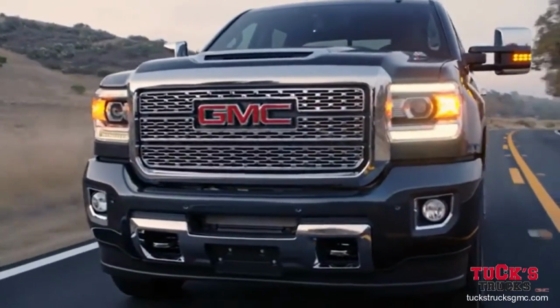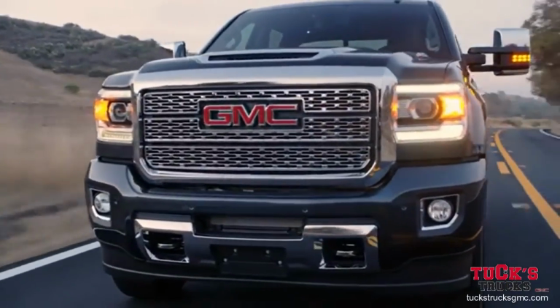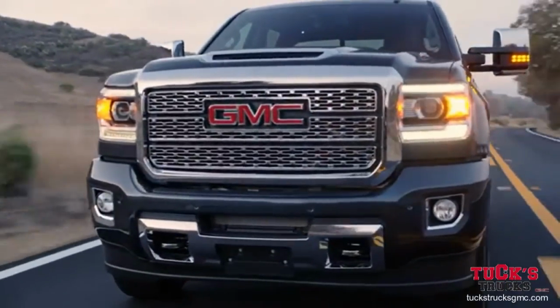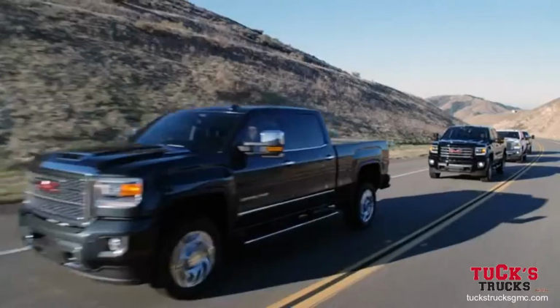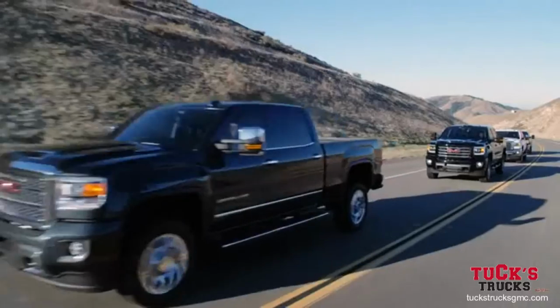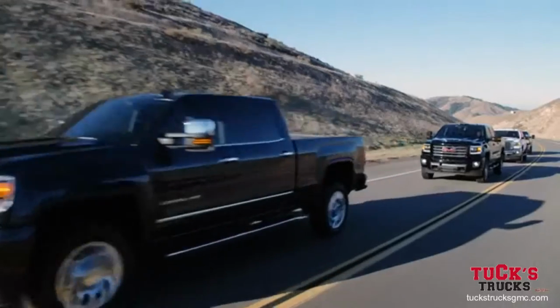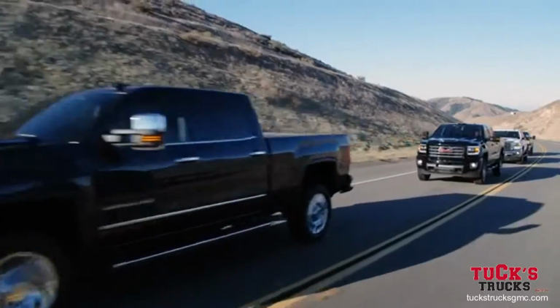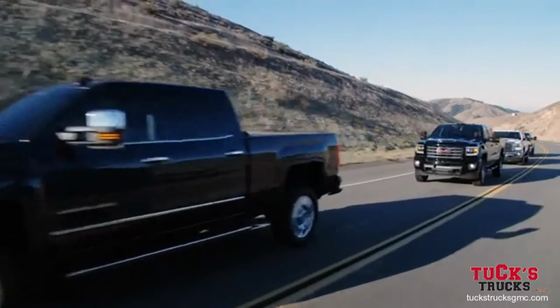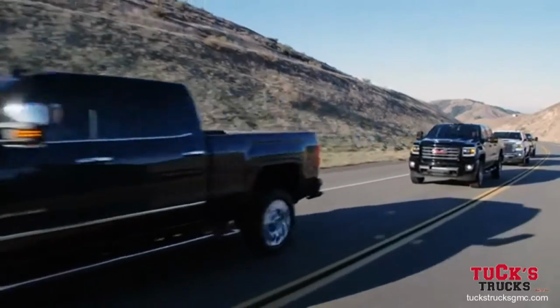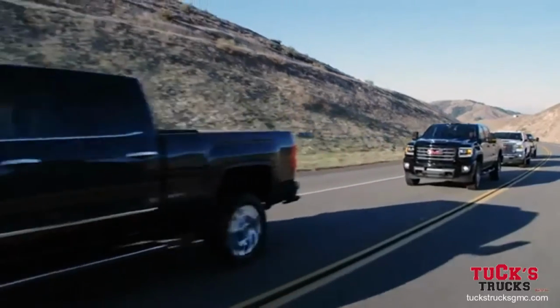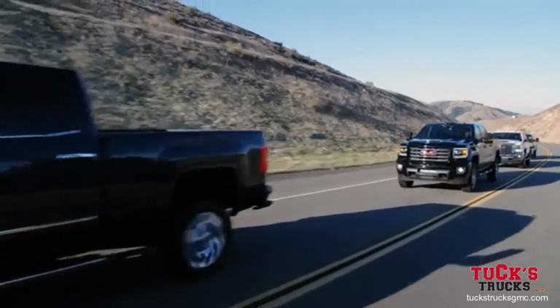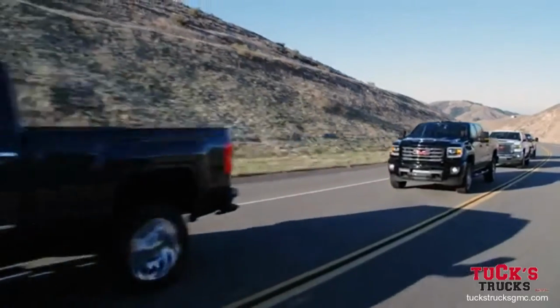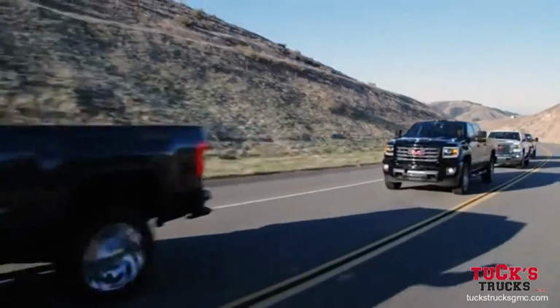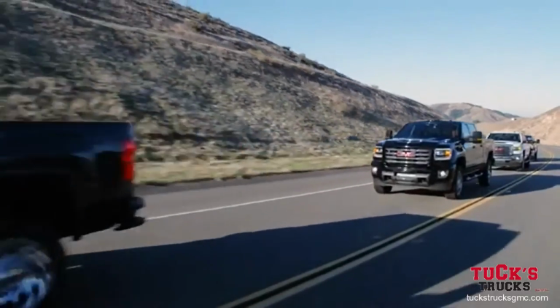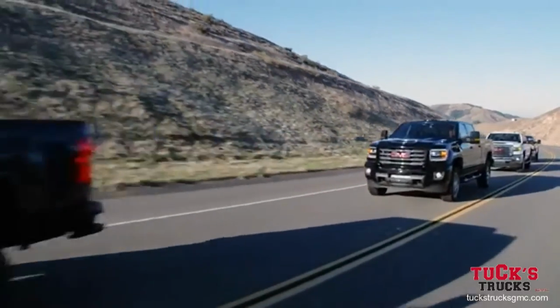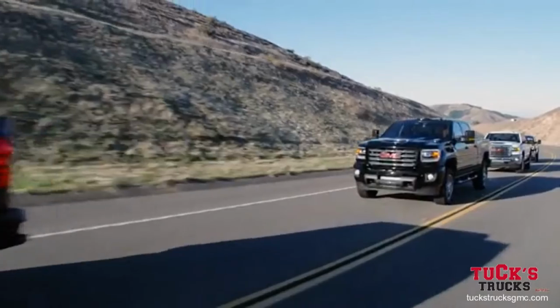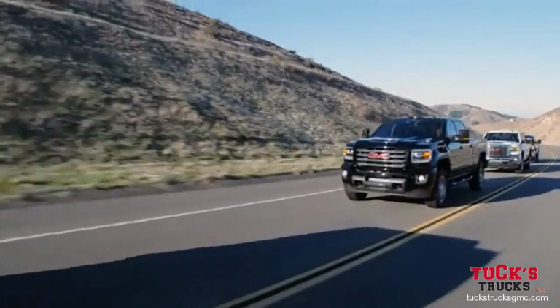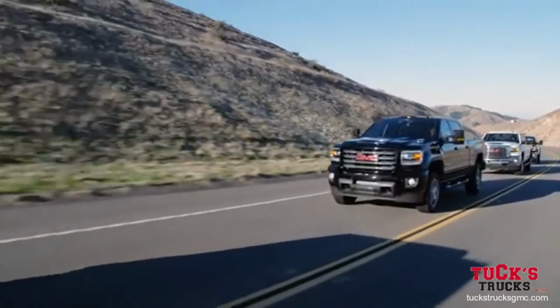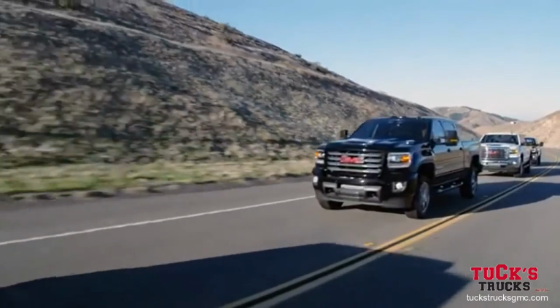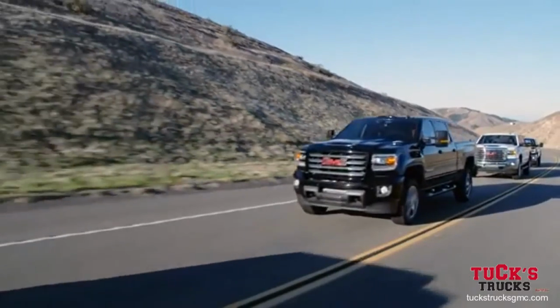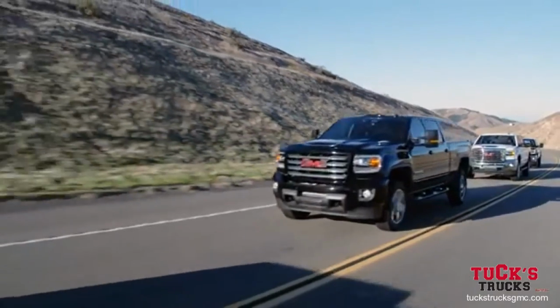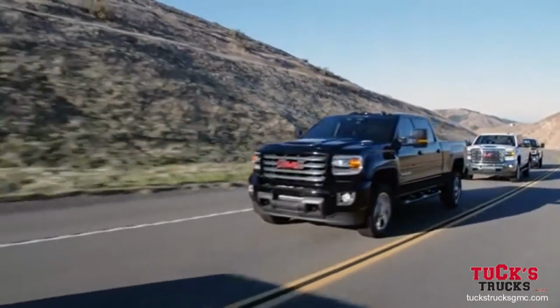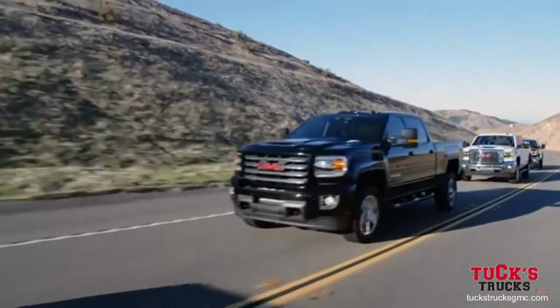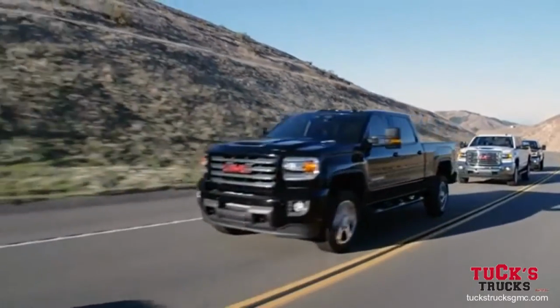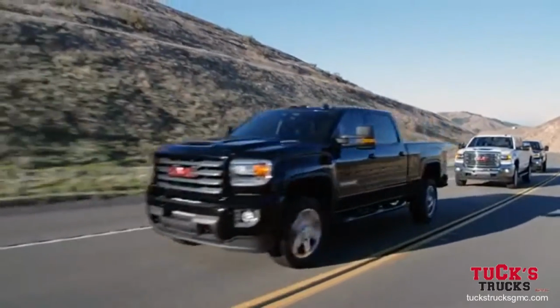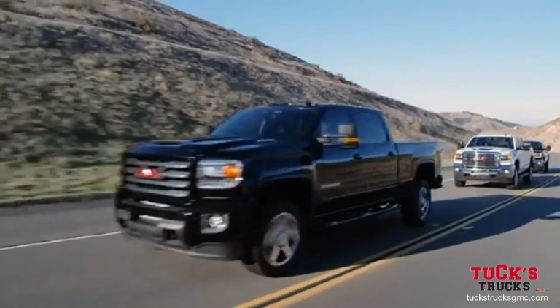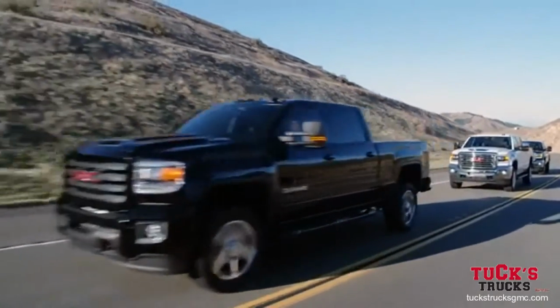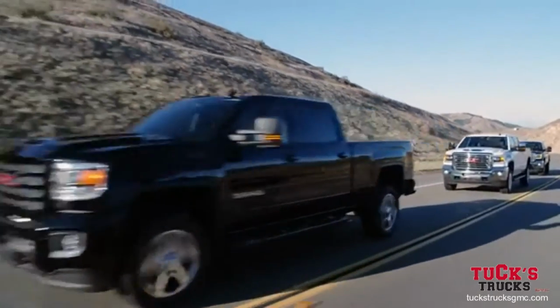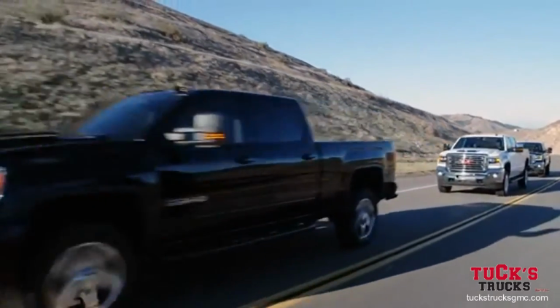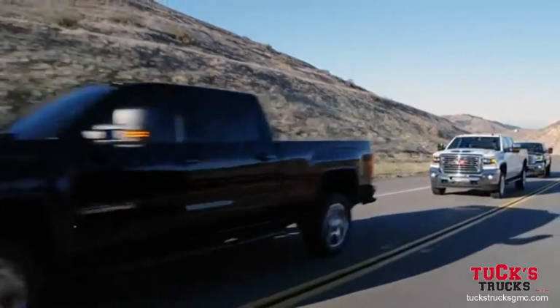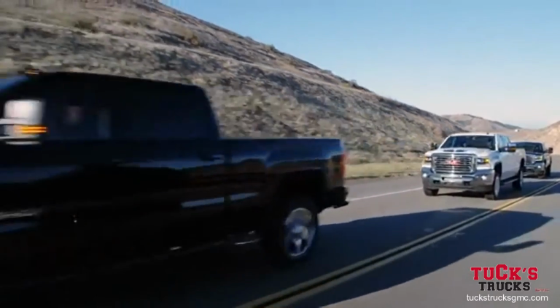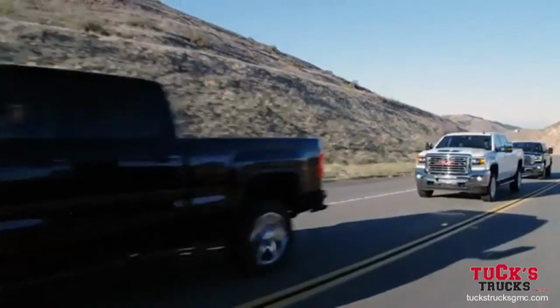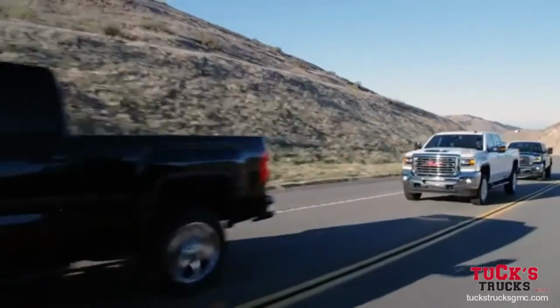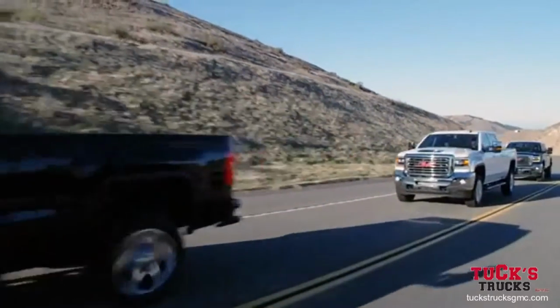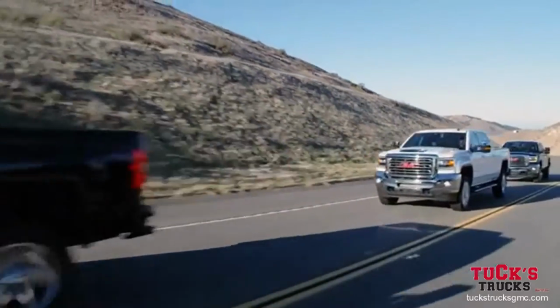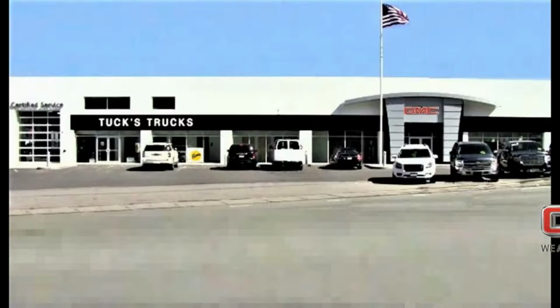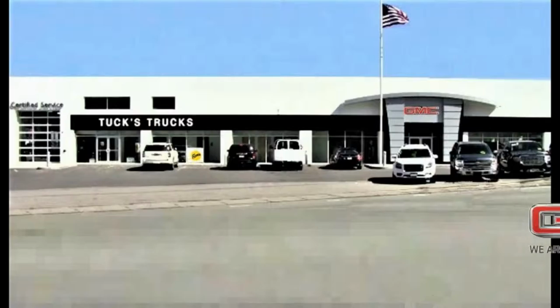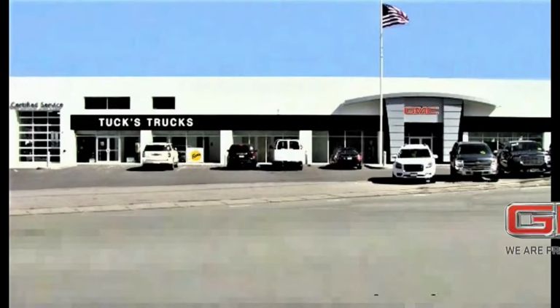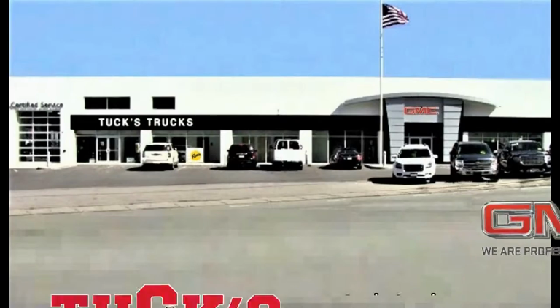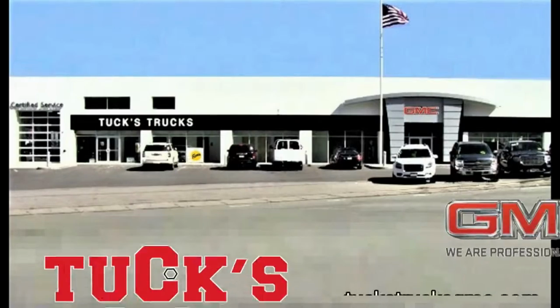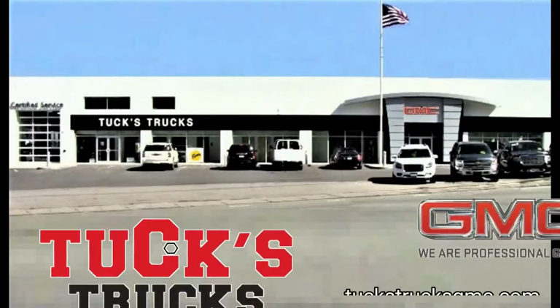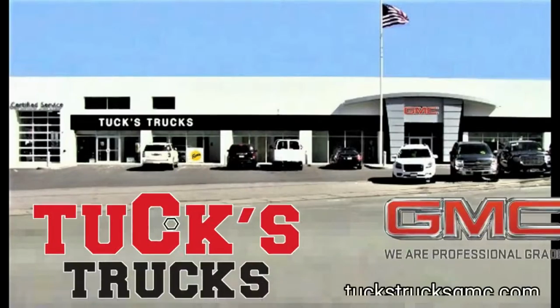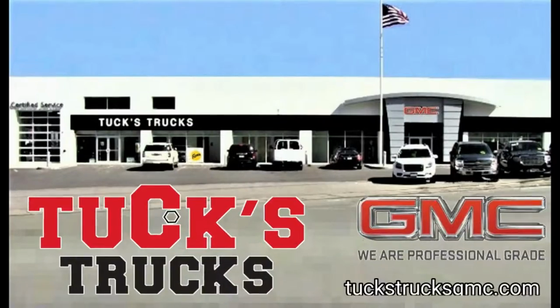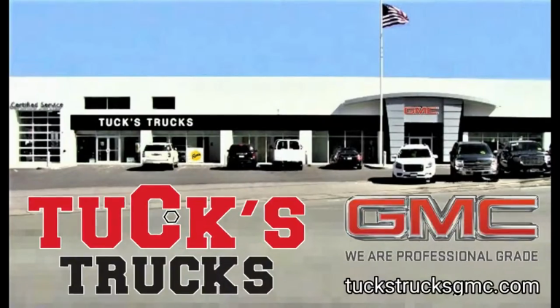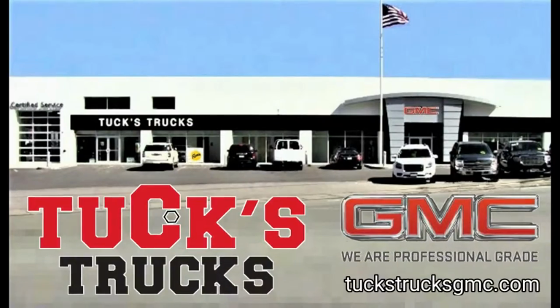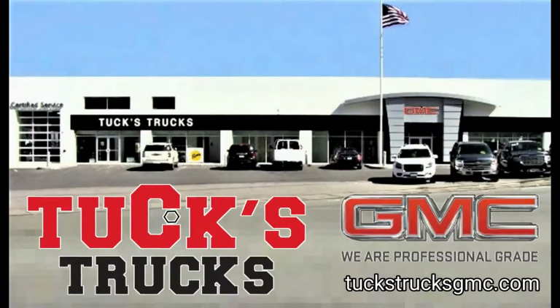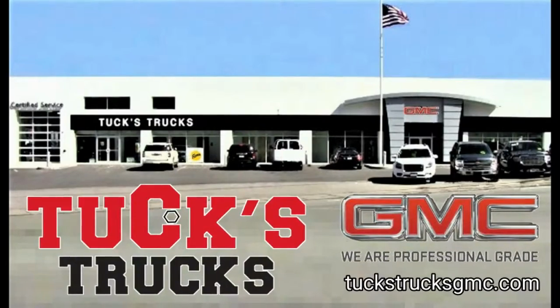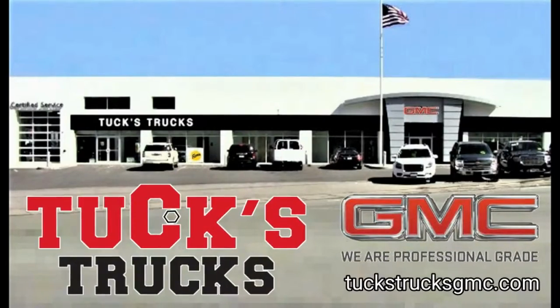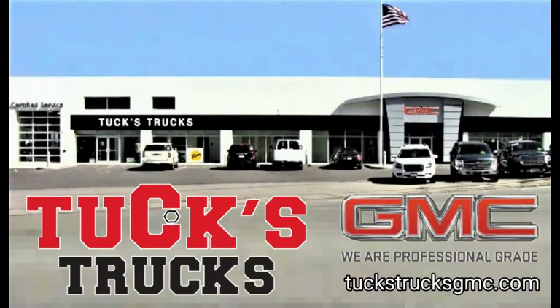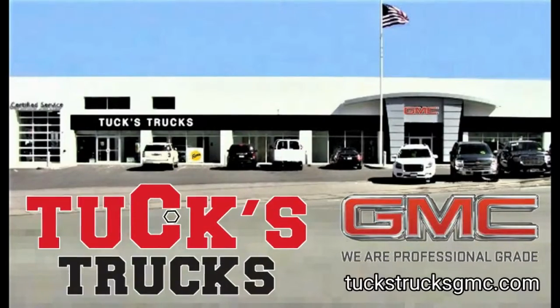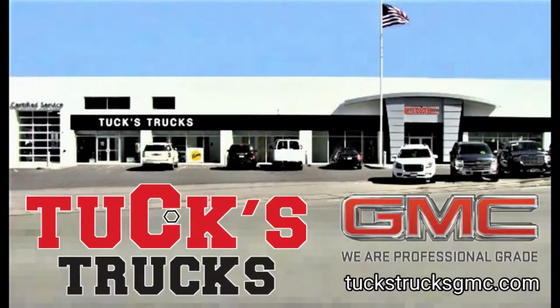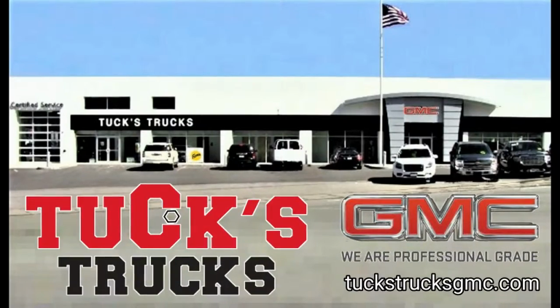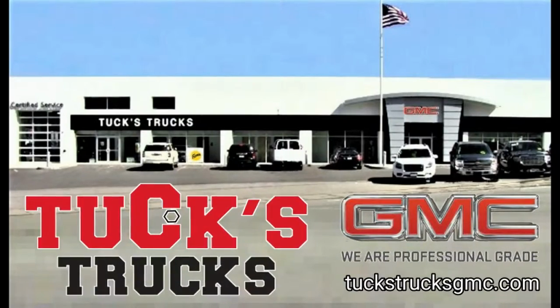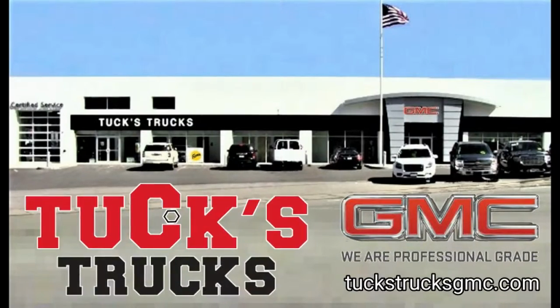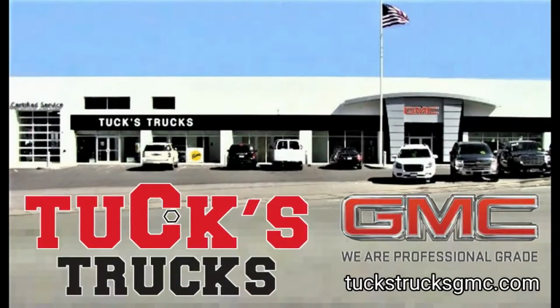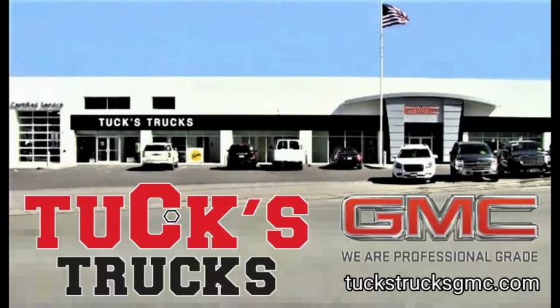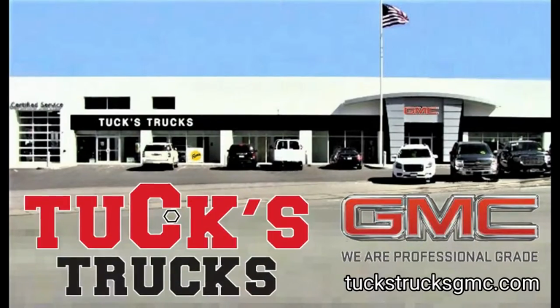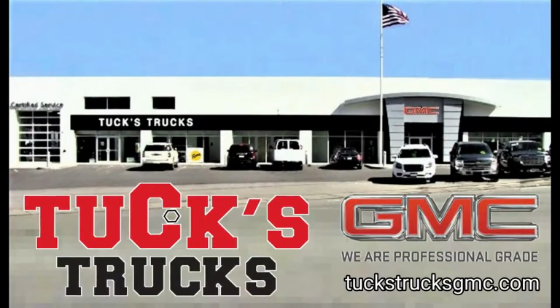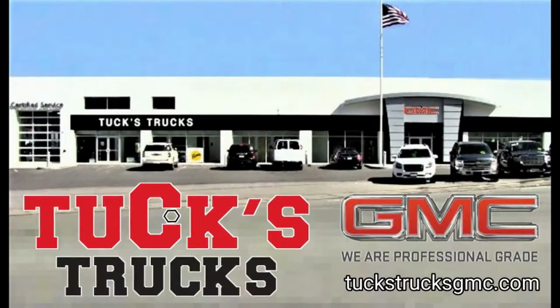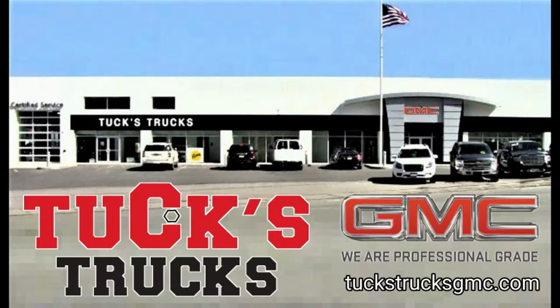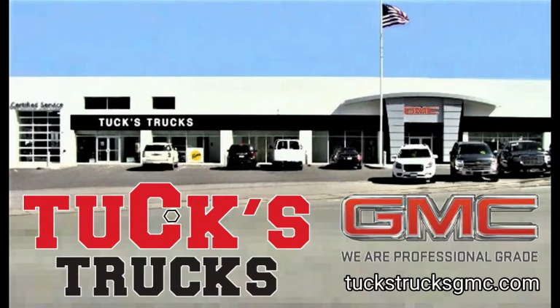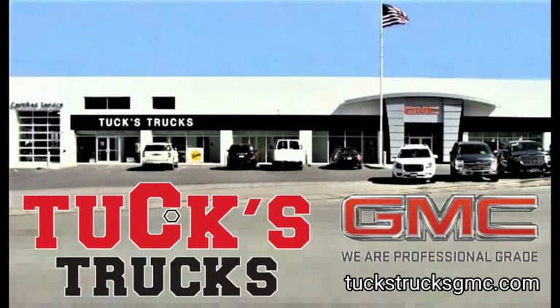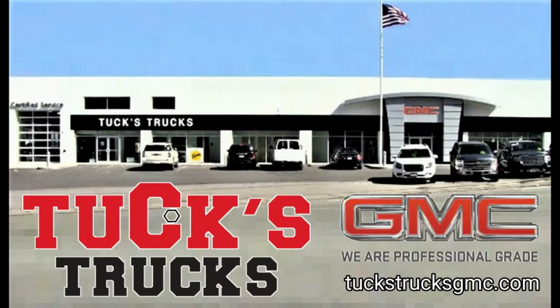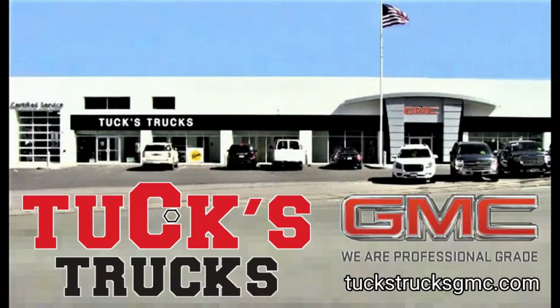The GMC Sierra HD. Upgrade to professional grade at the all-new Tux Trucks GMC in Hudson. Buy online at tuxtrucksgmc.com.